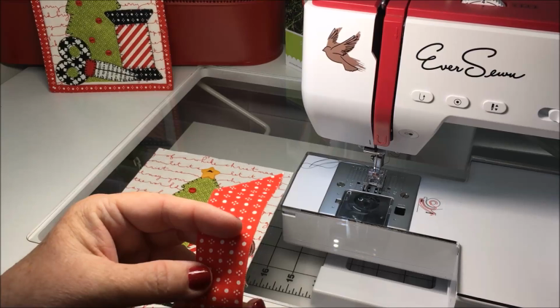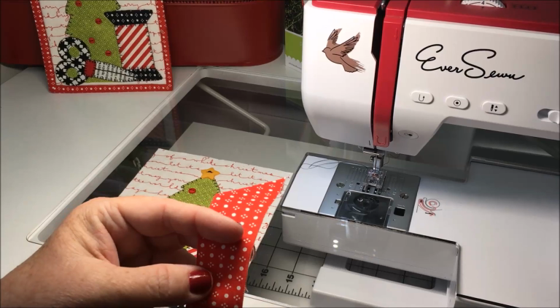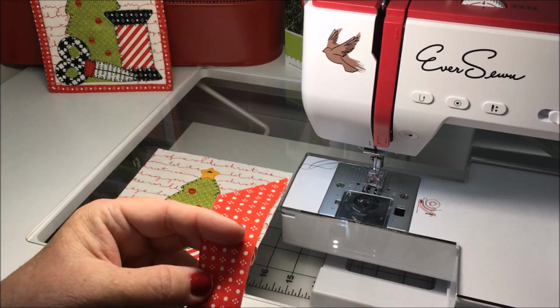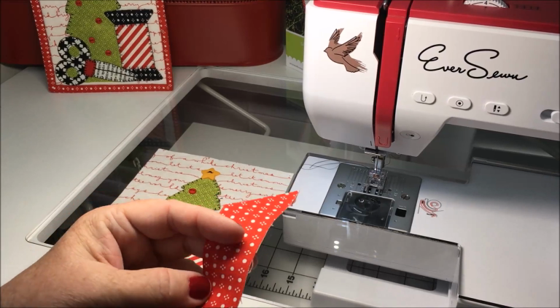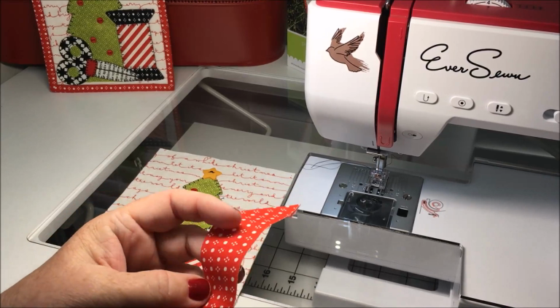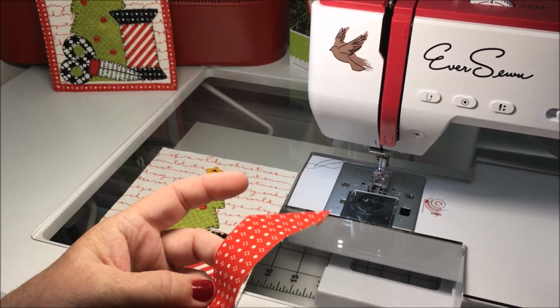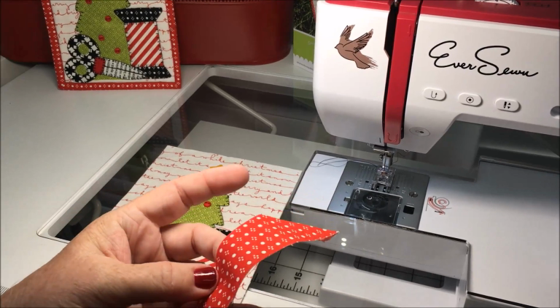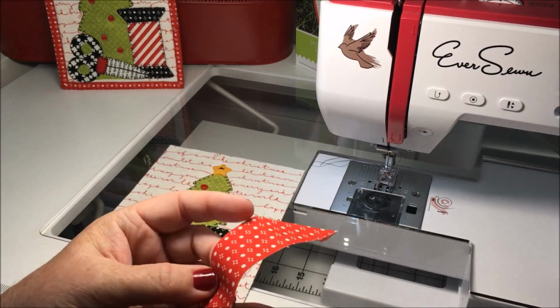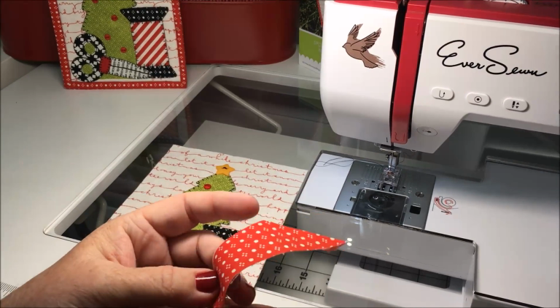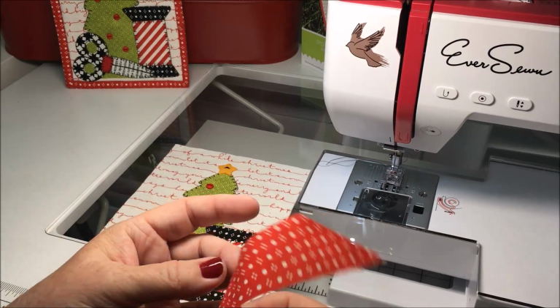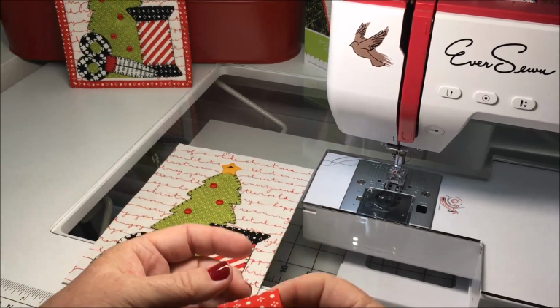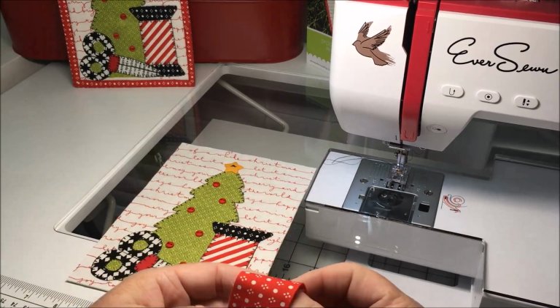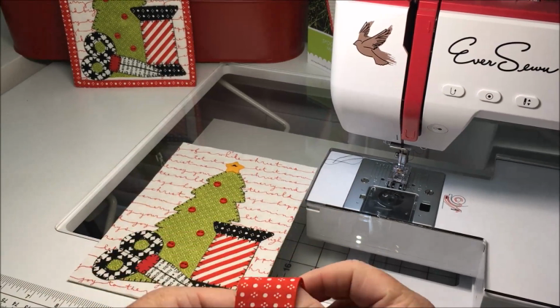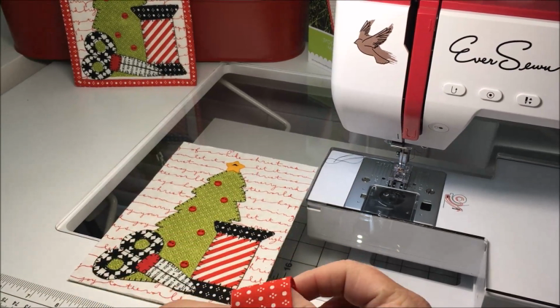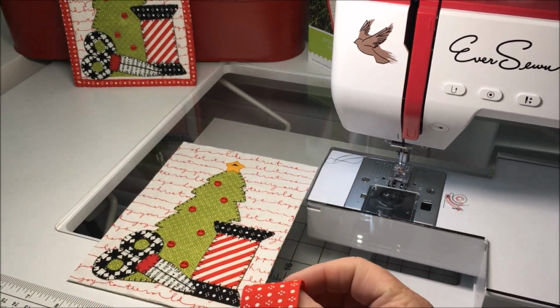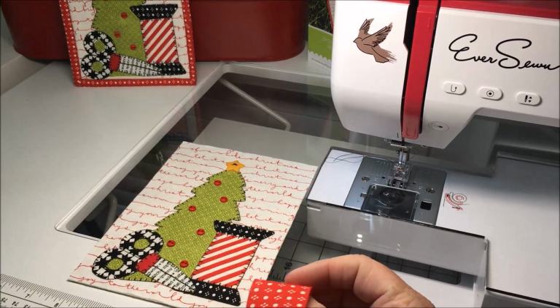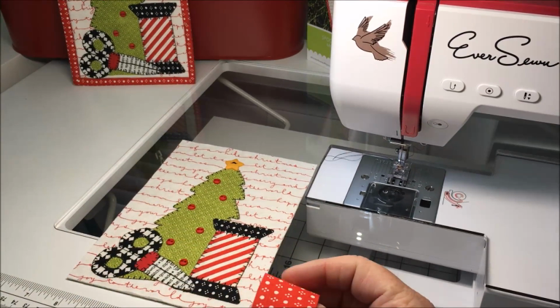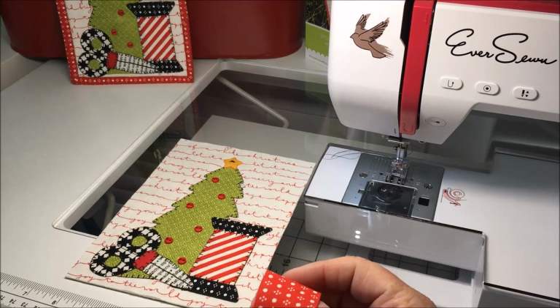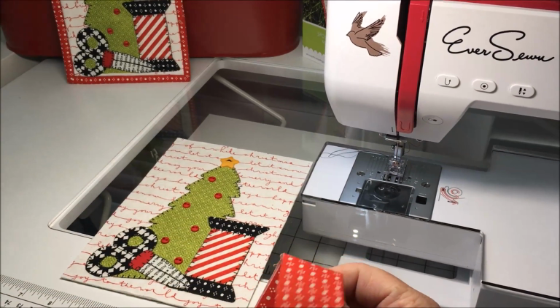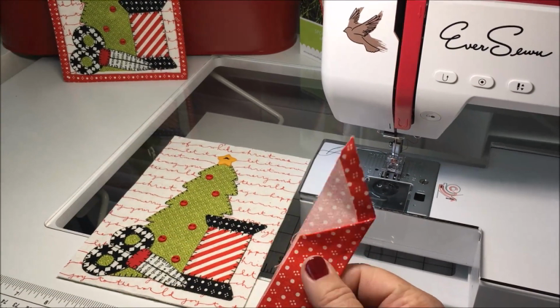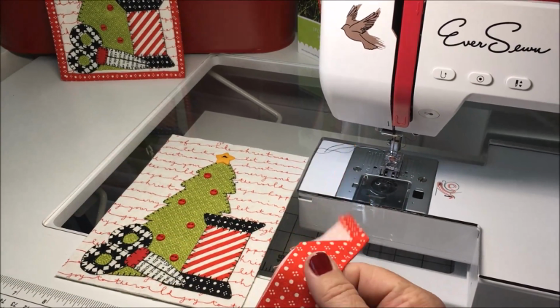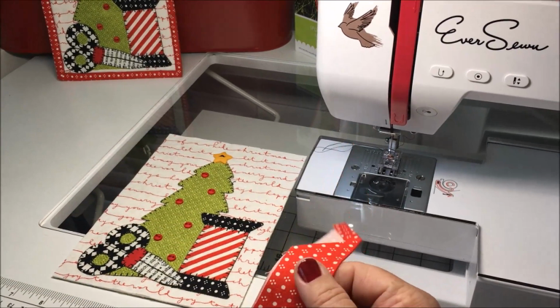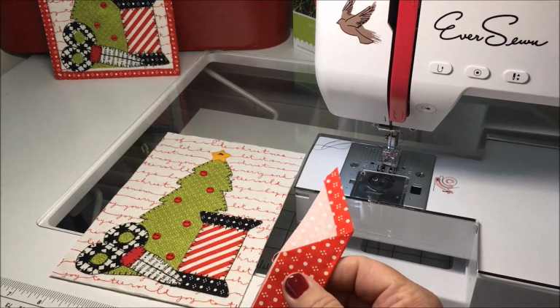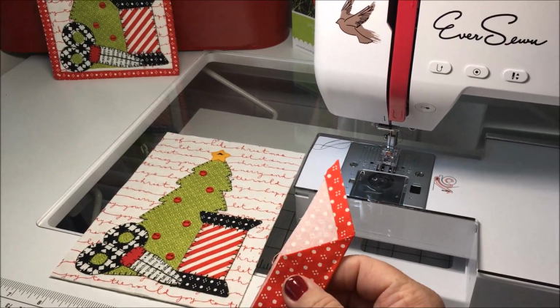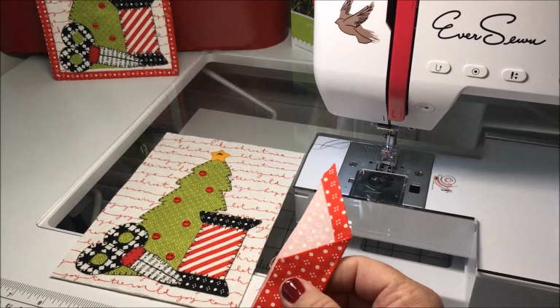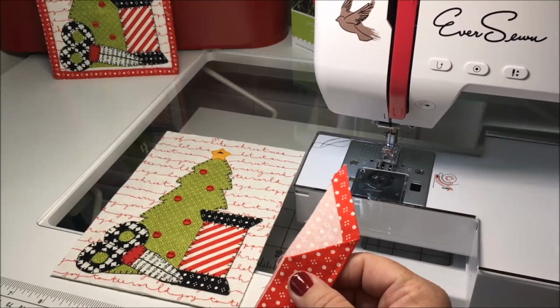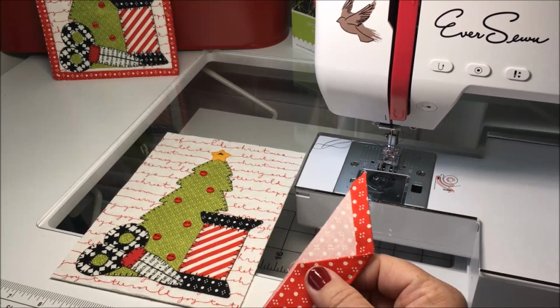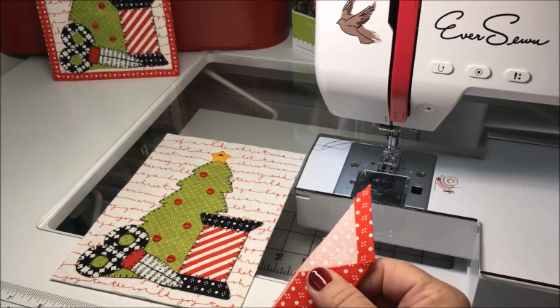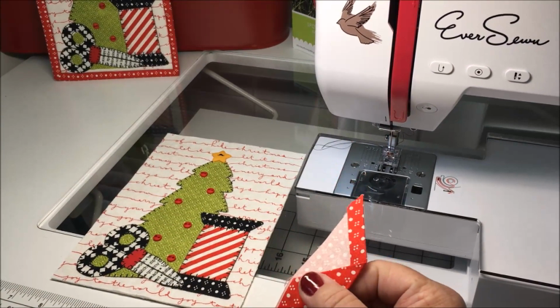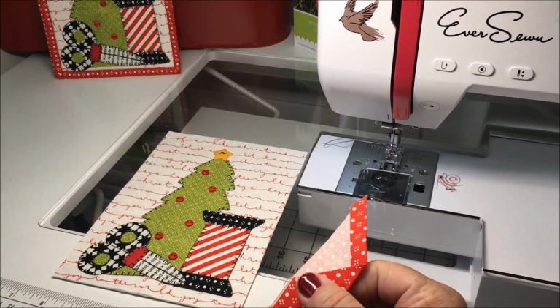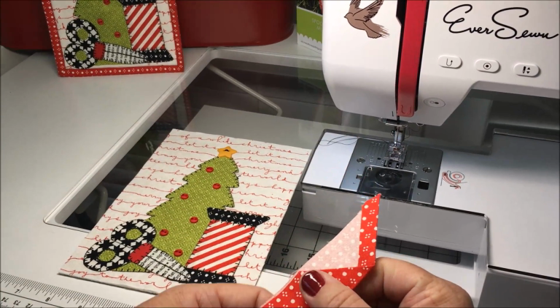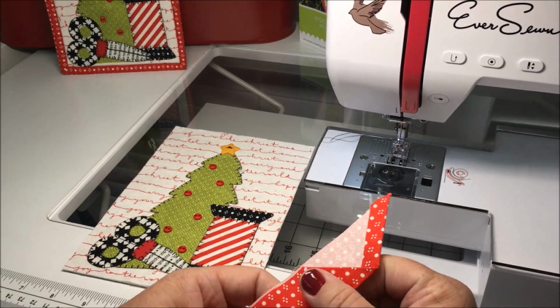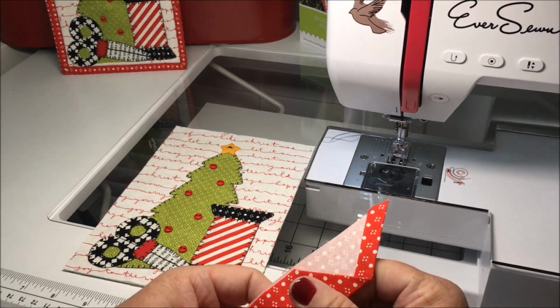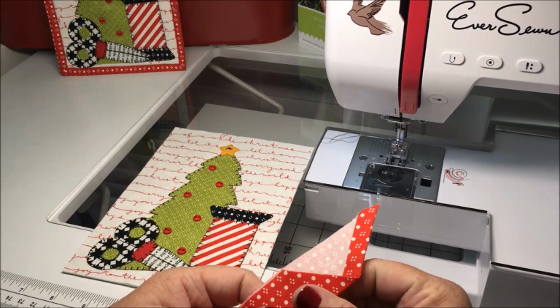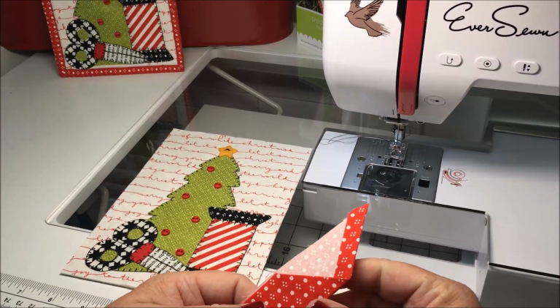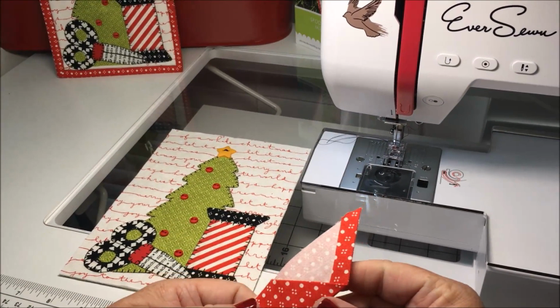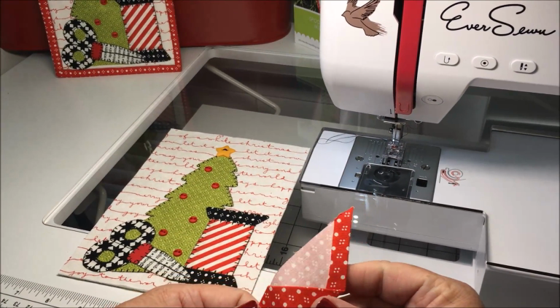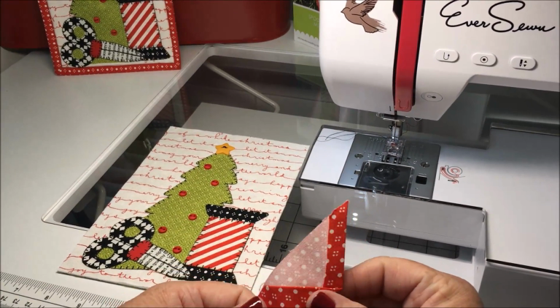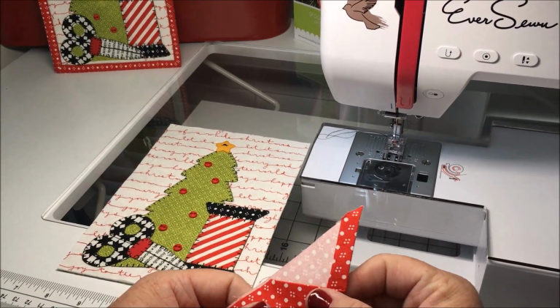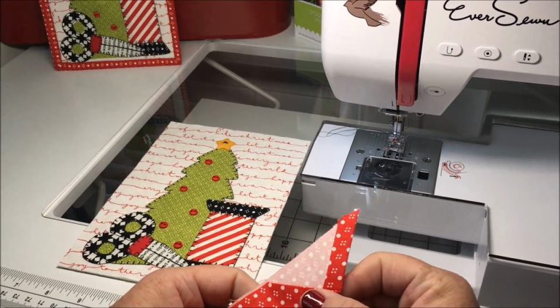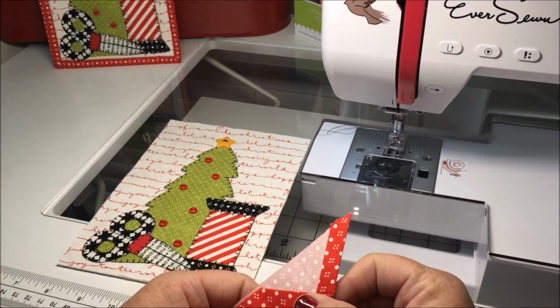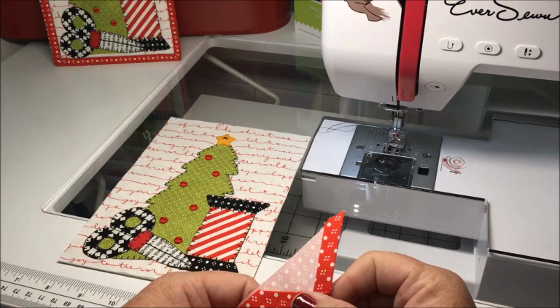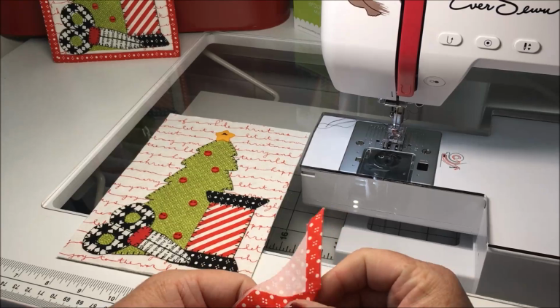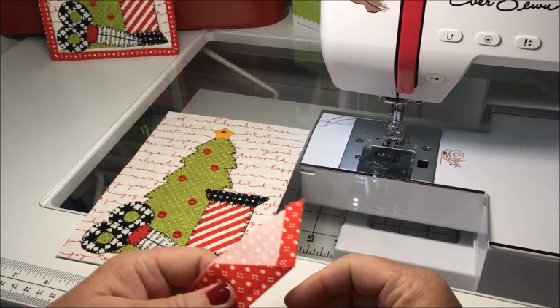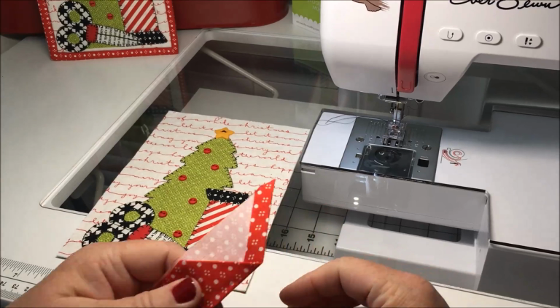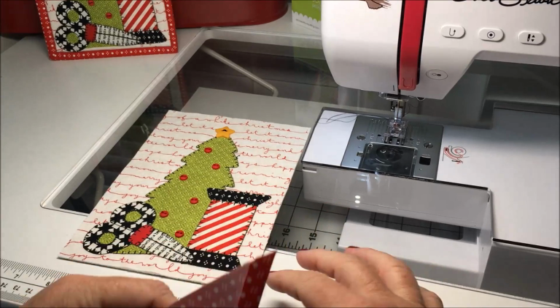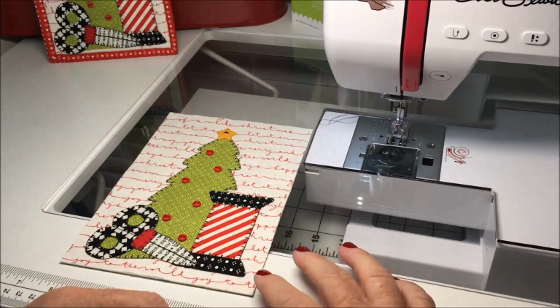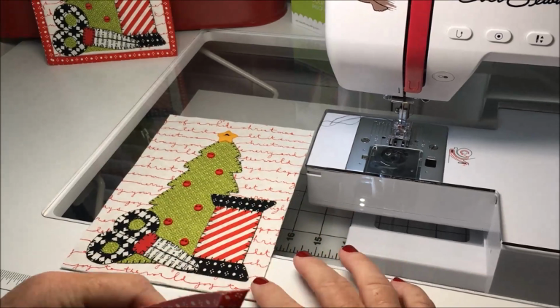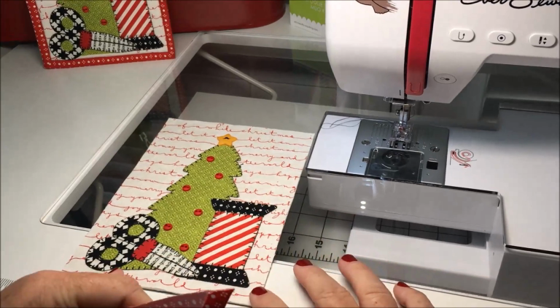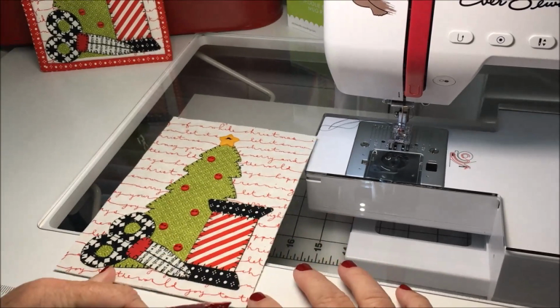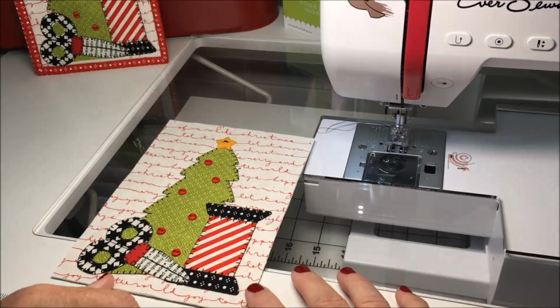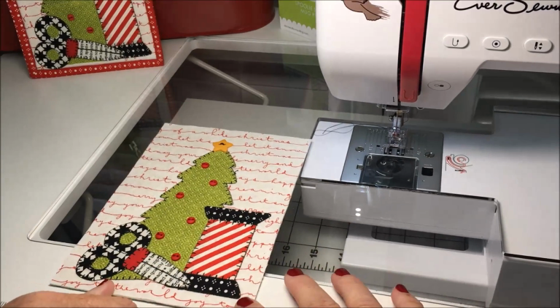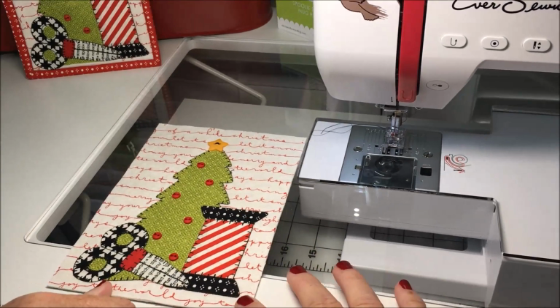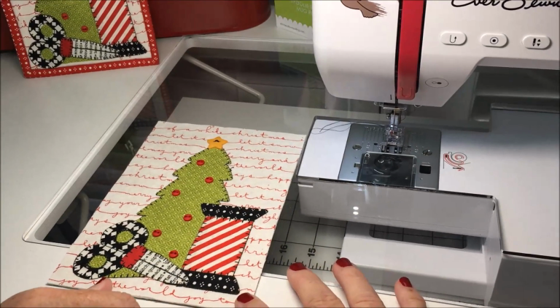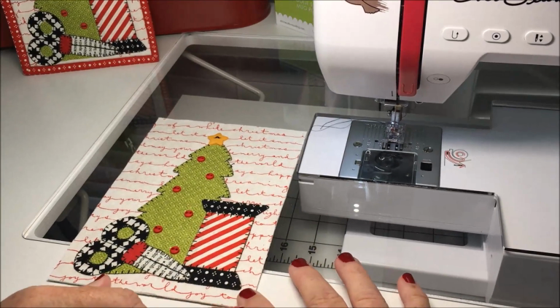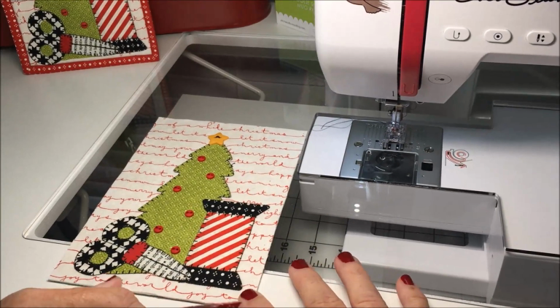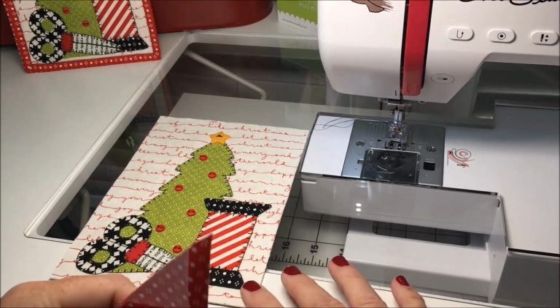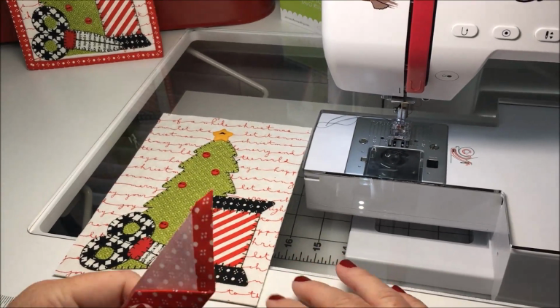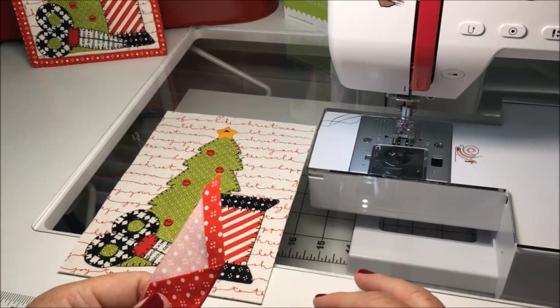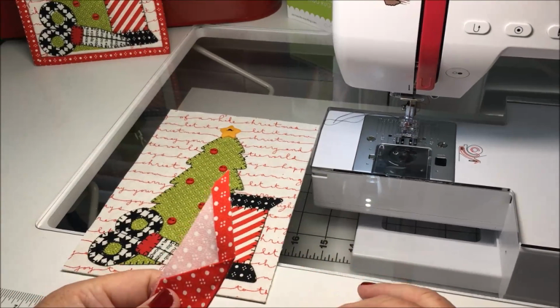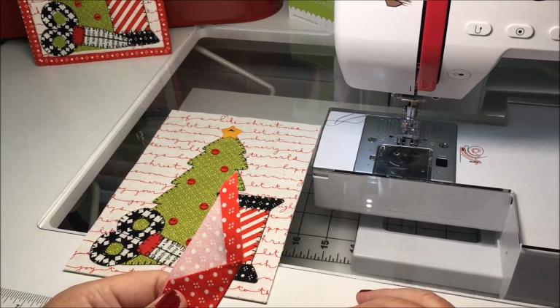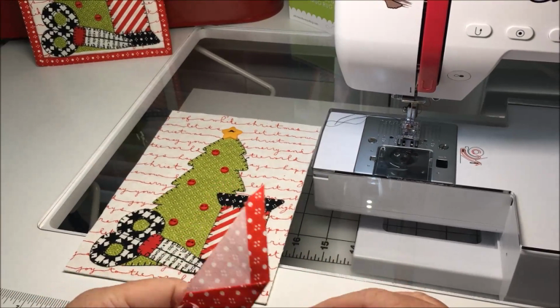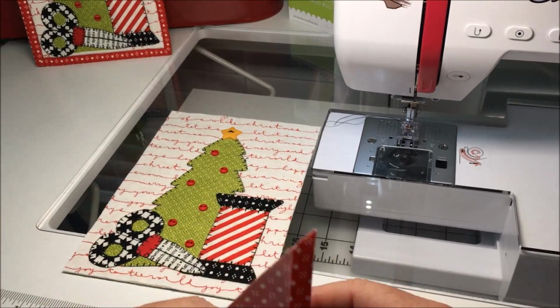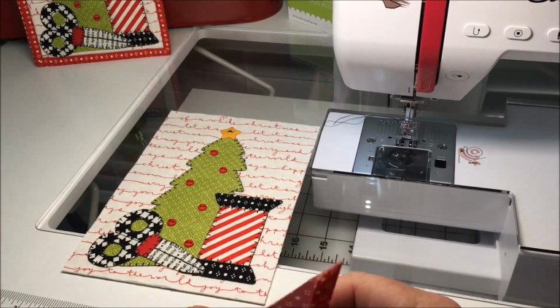Hi everybody, this is Julie with Stitches of Love Quilting. I'm here to show you how I do my binding on a little piece such as this tiny little mug rug.